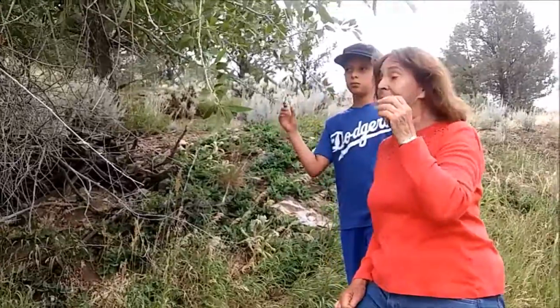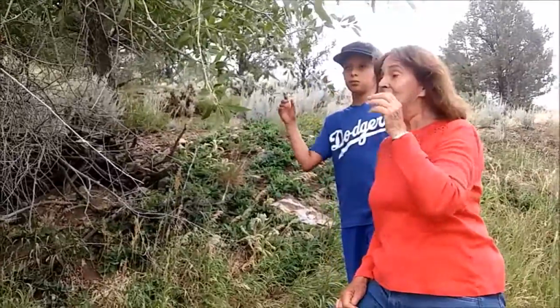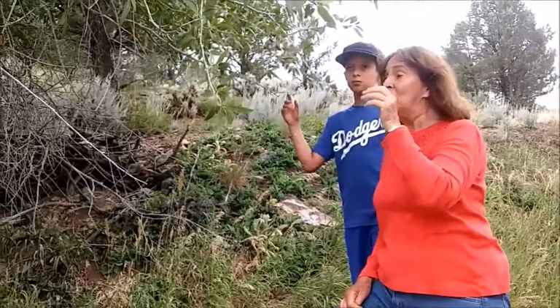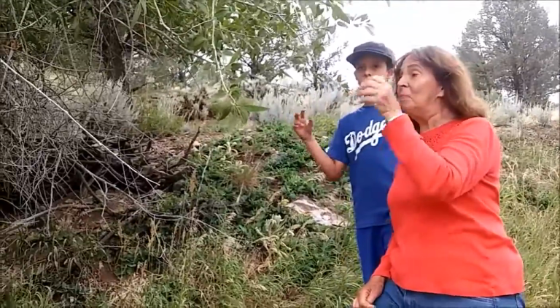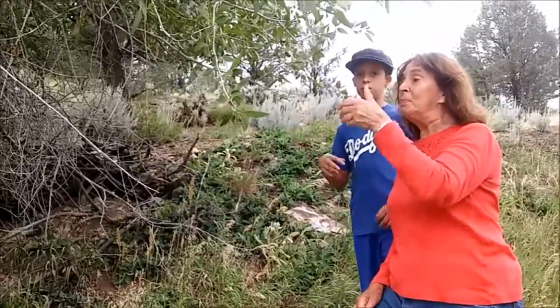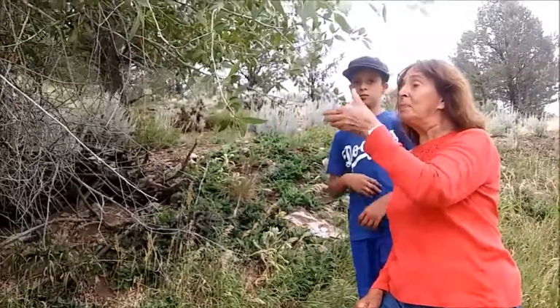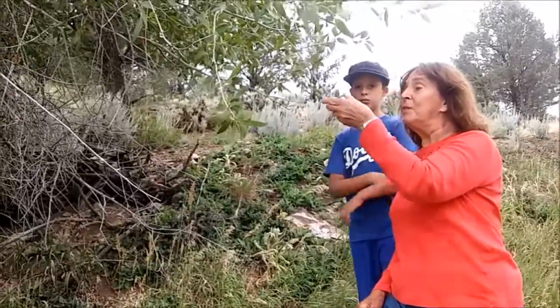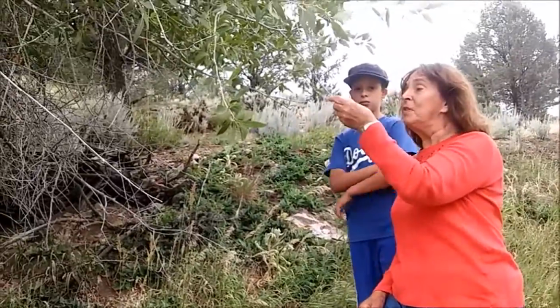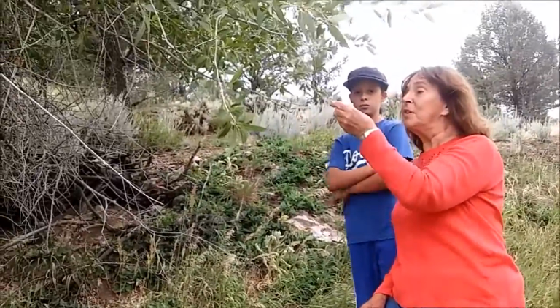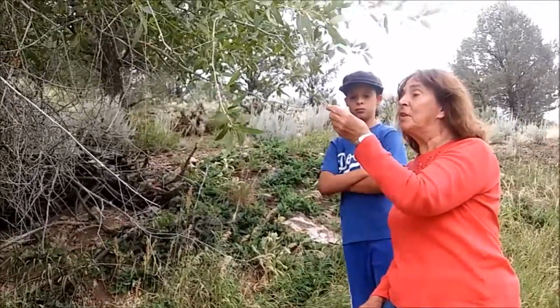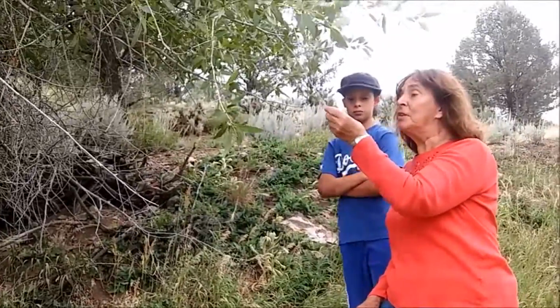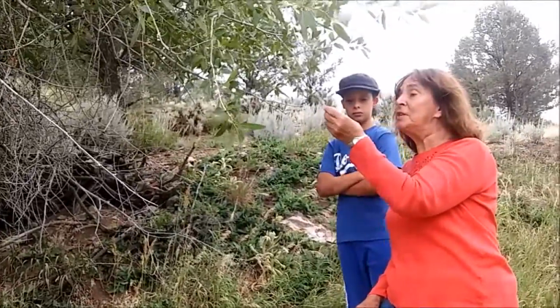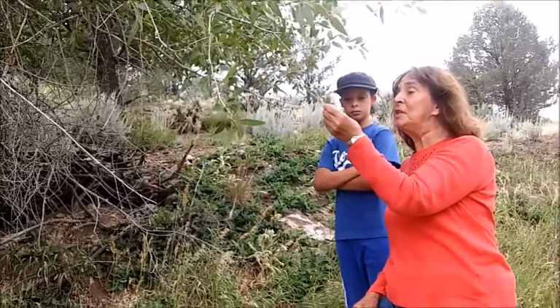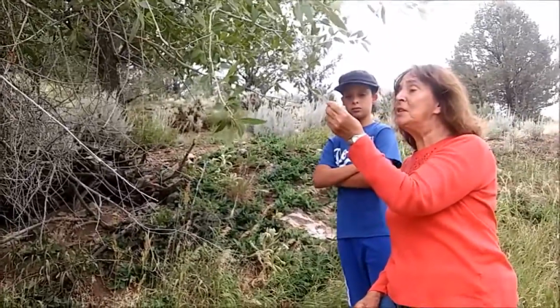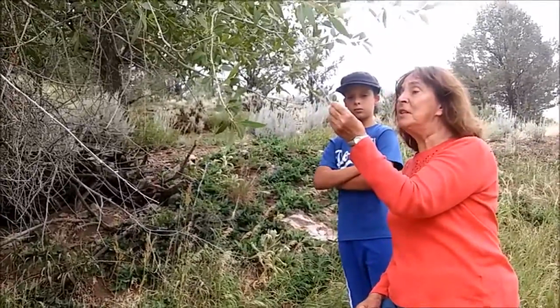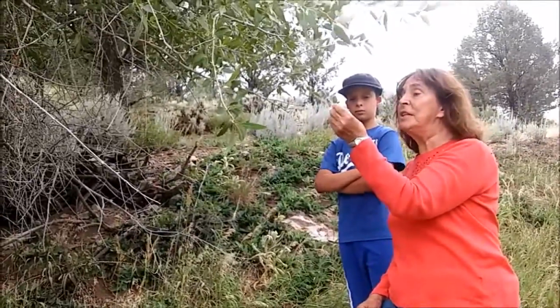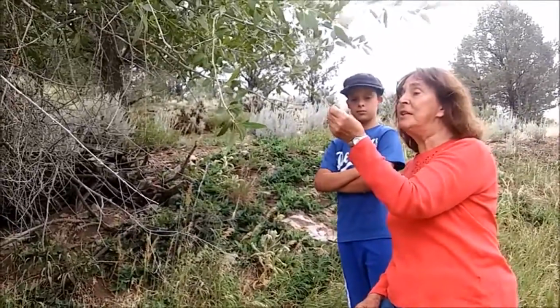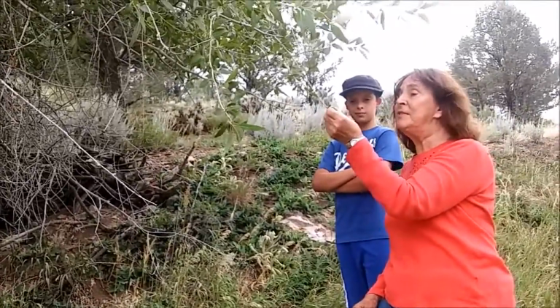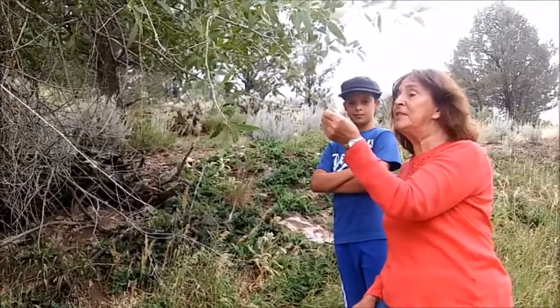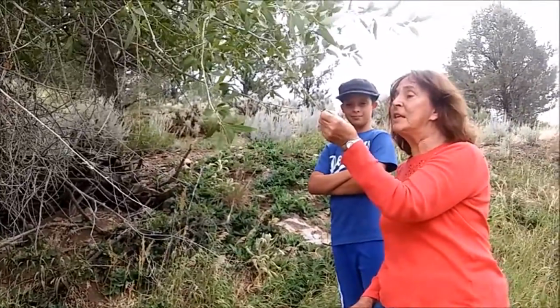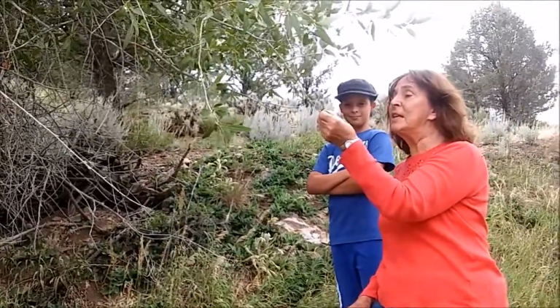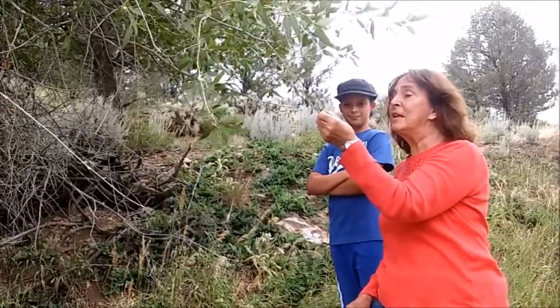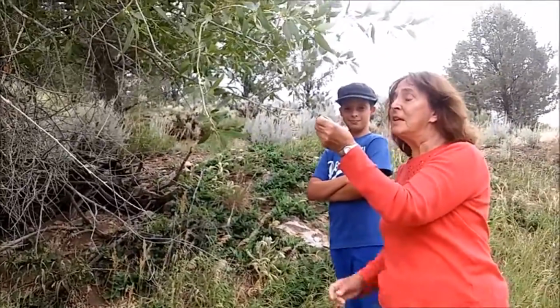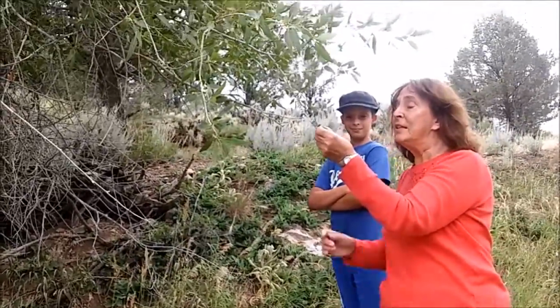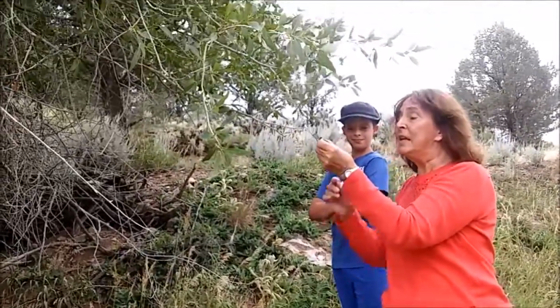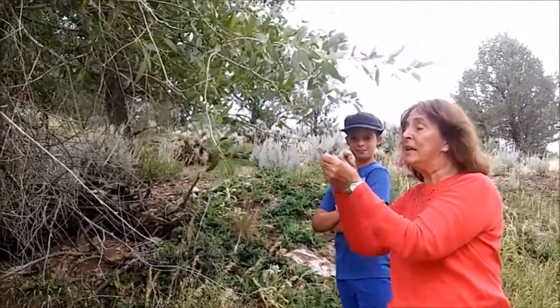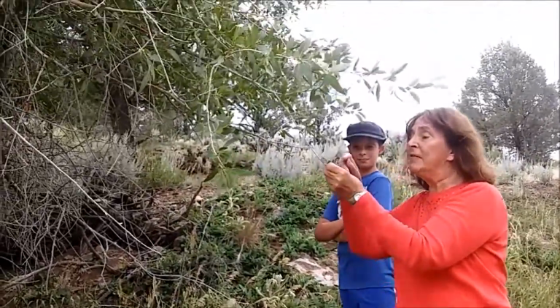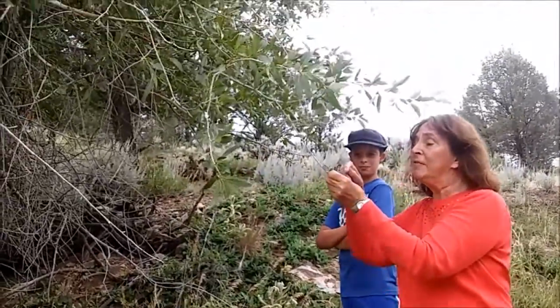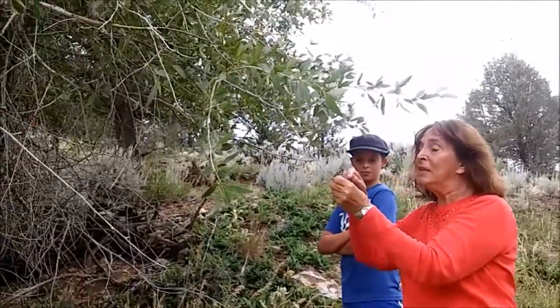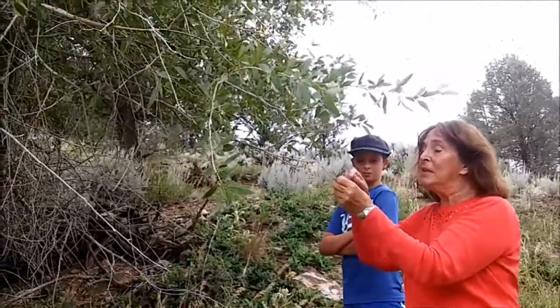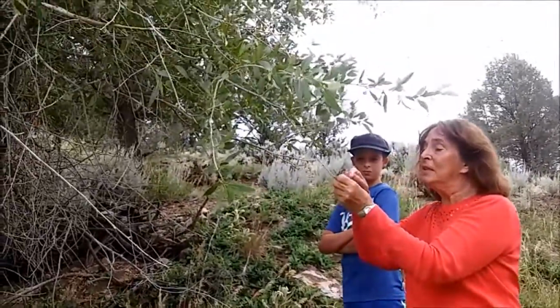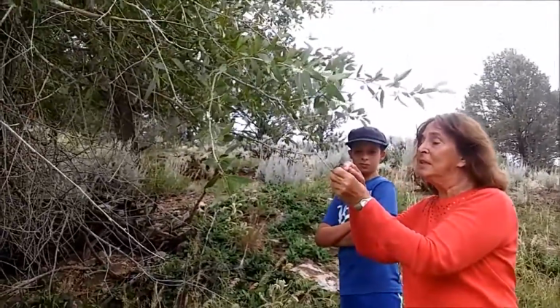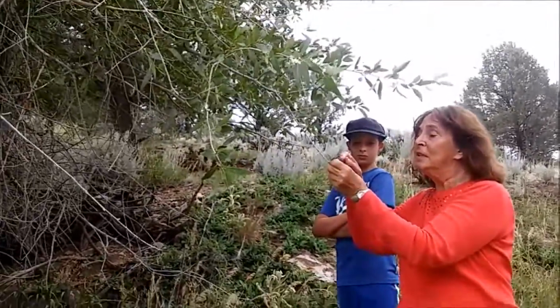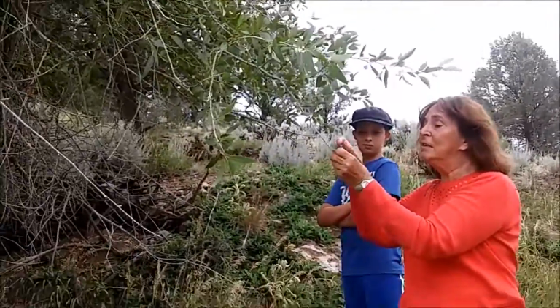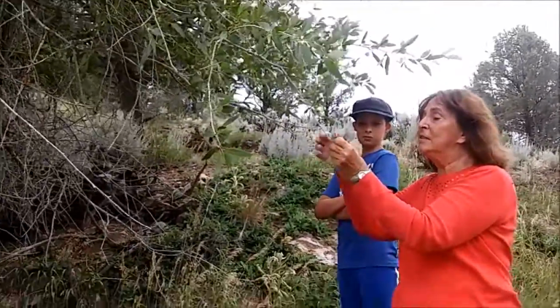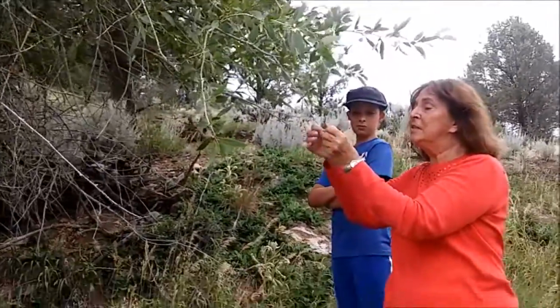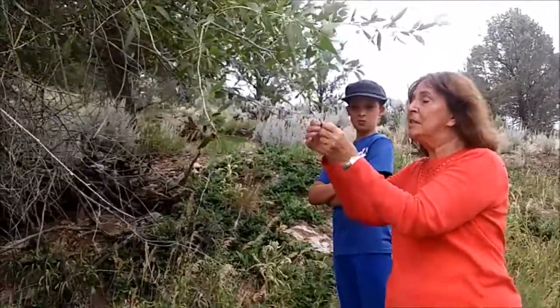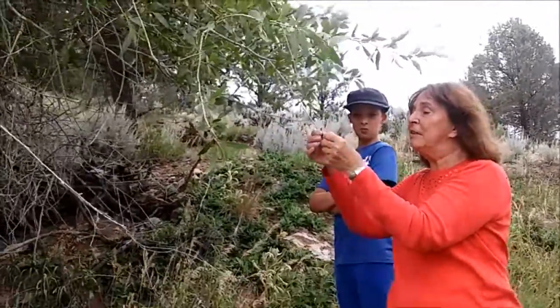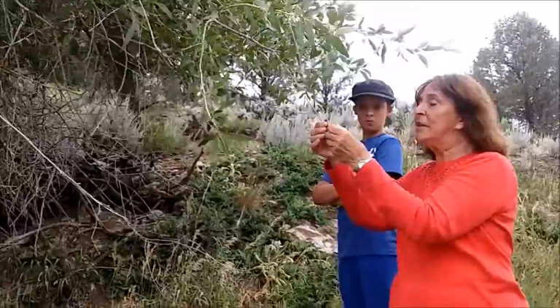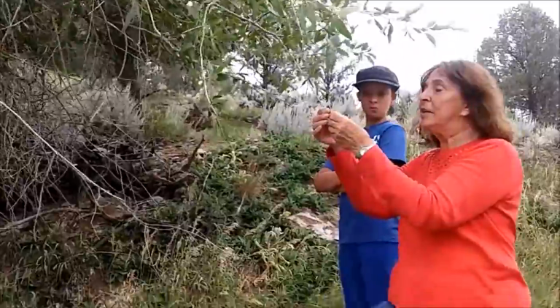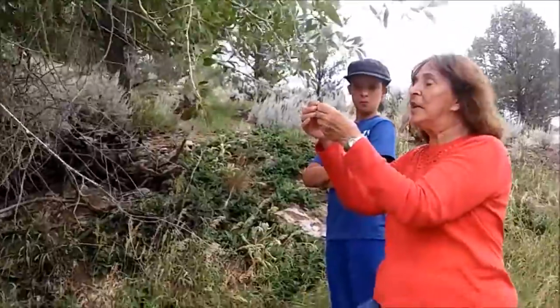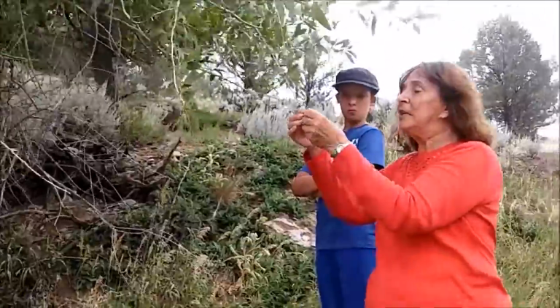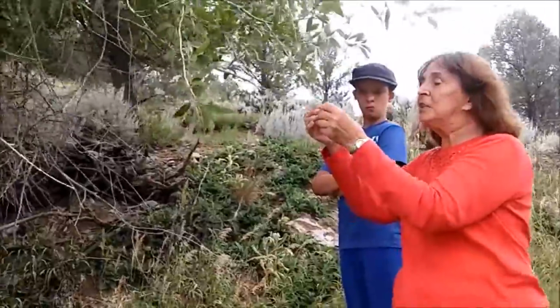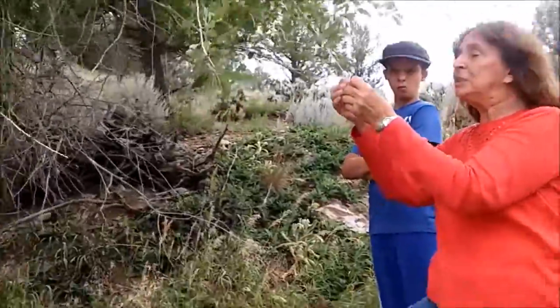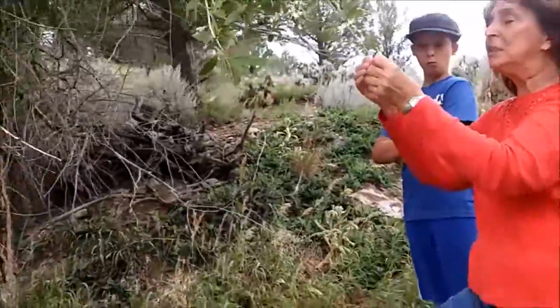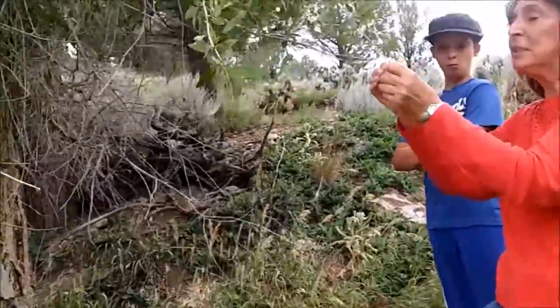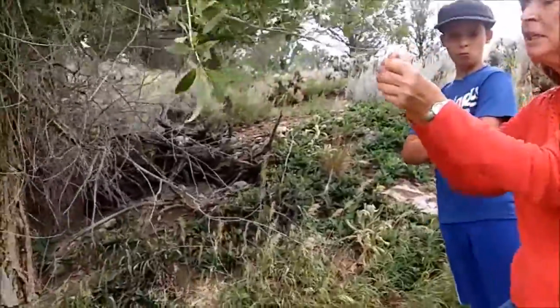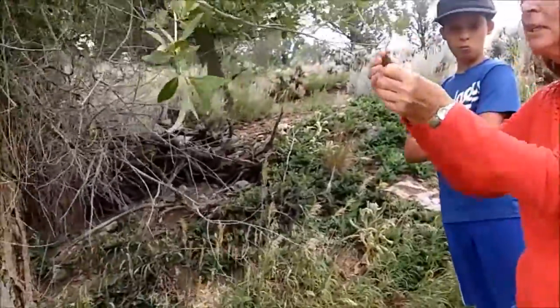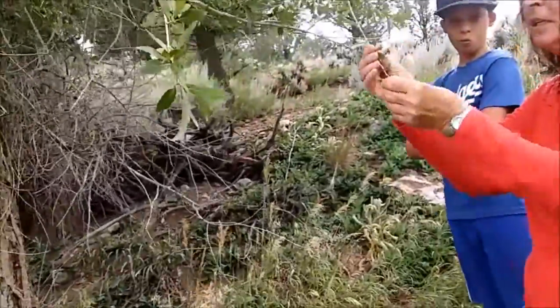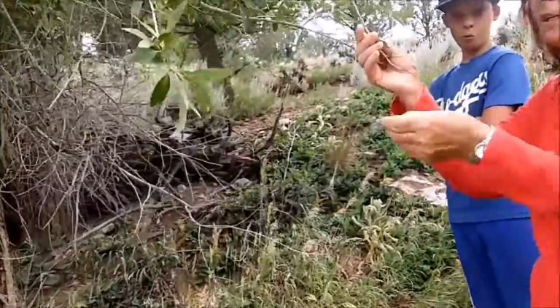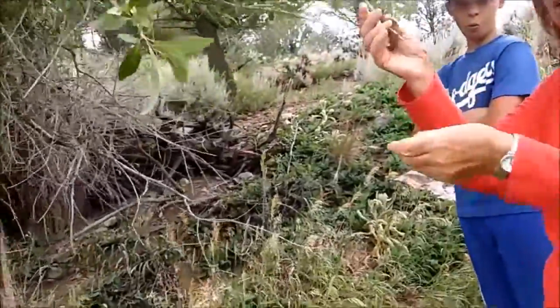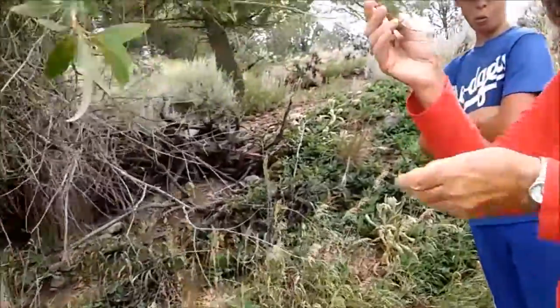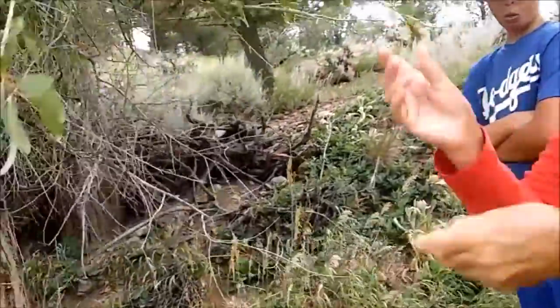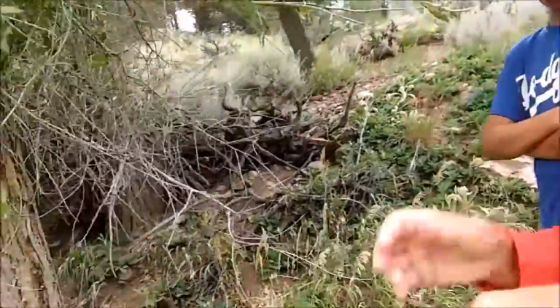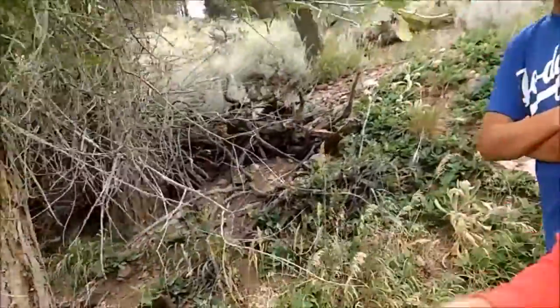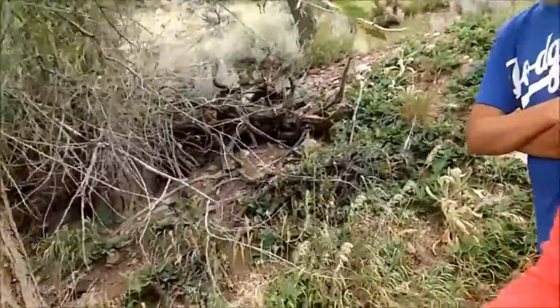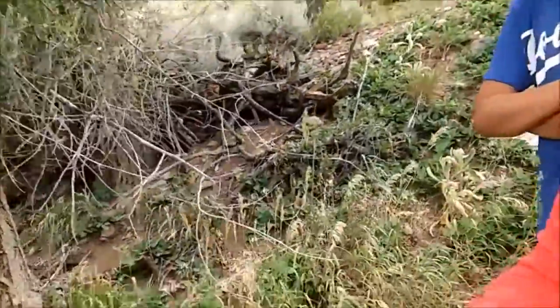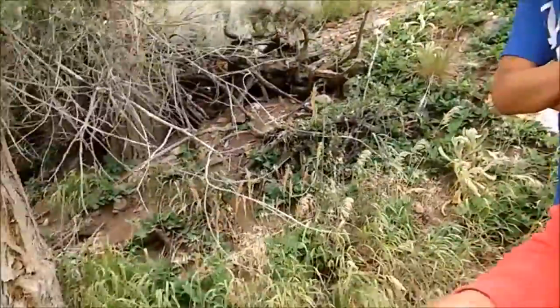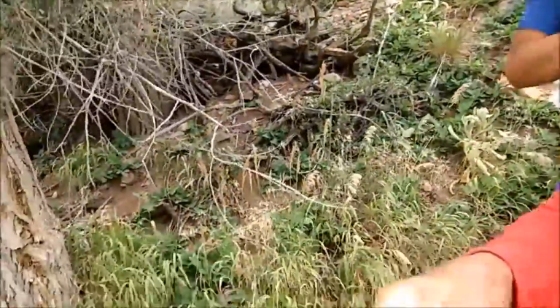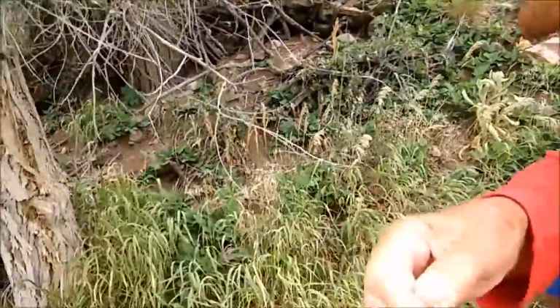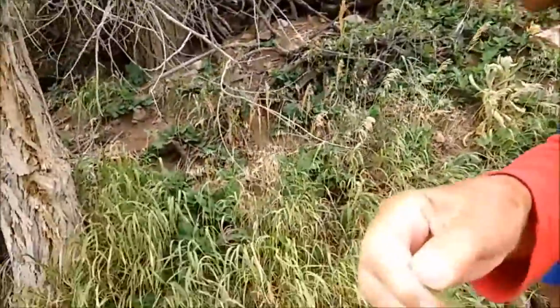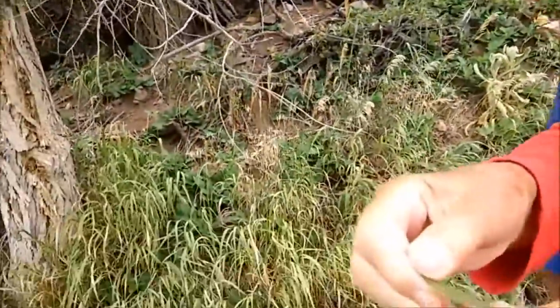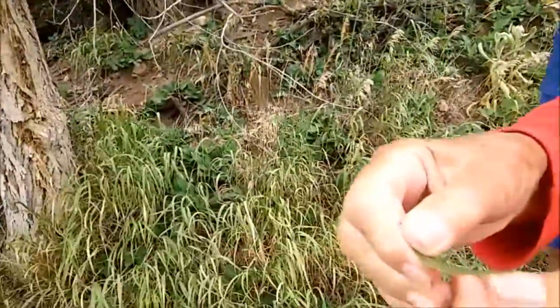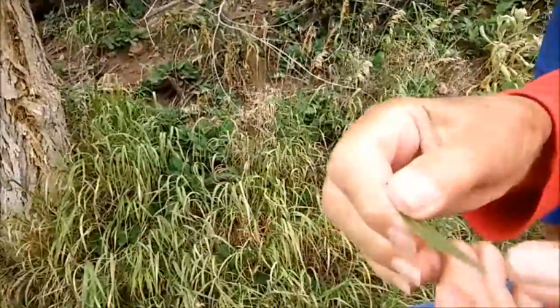If you look closely at the leaves, they have little serrated edges — if you can see that.